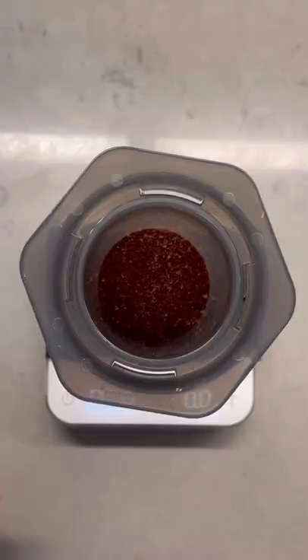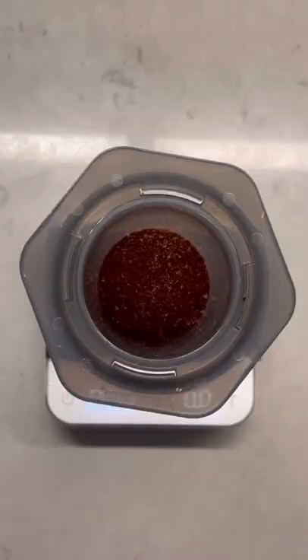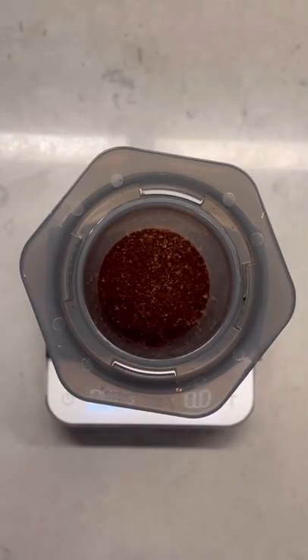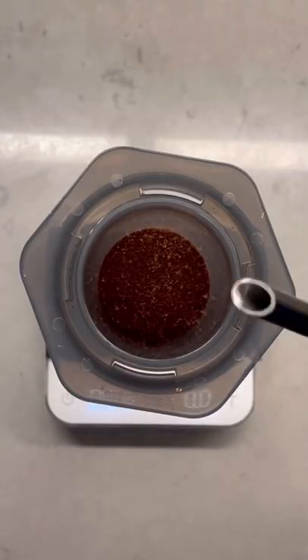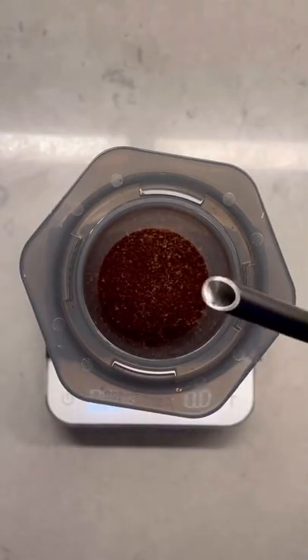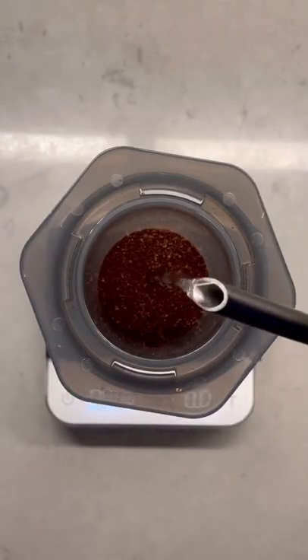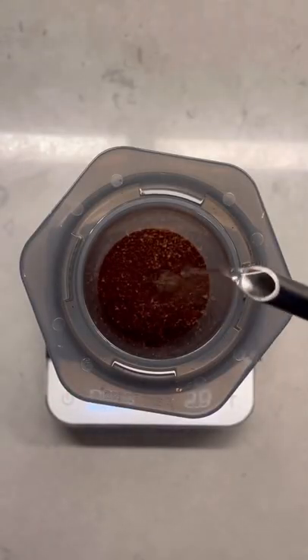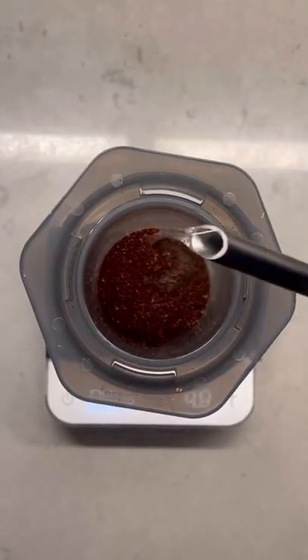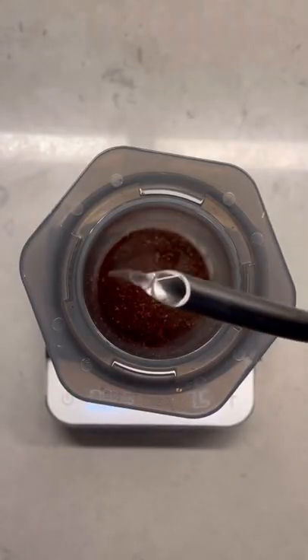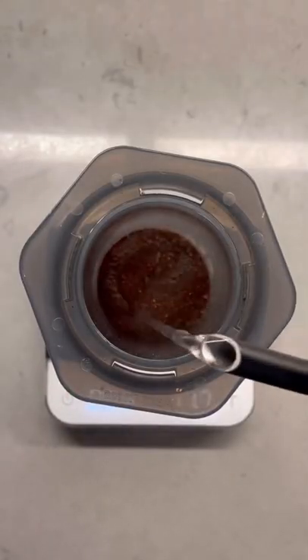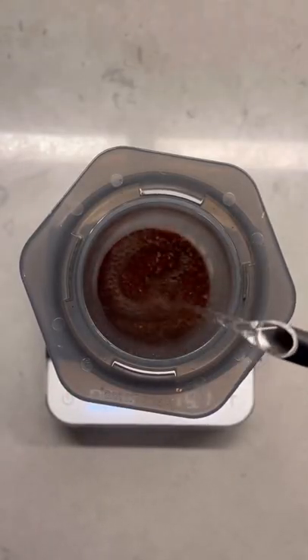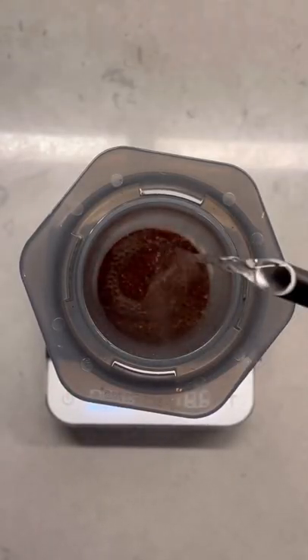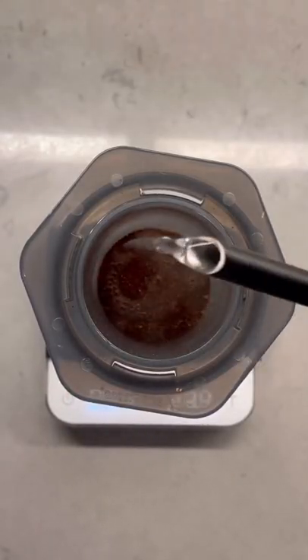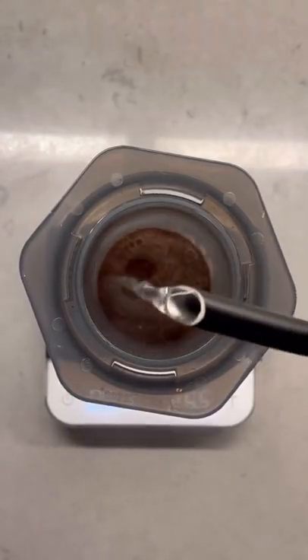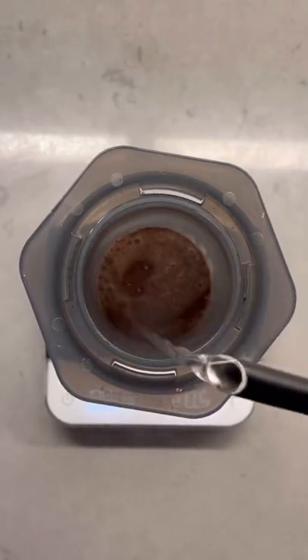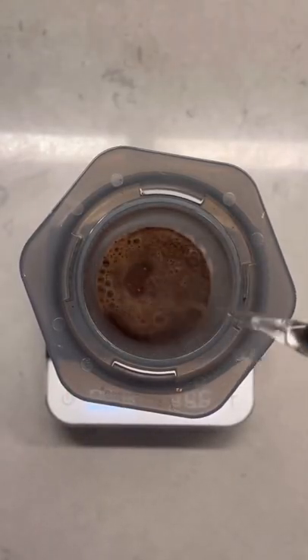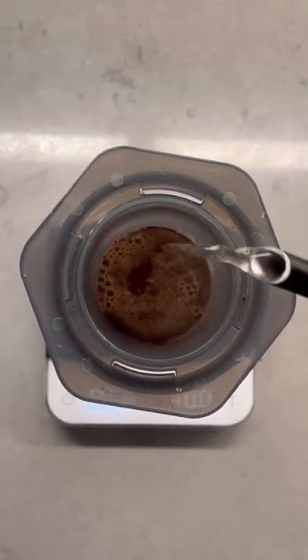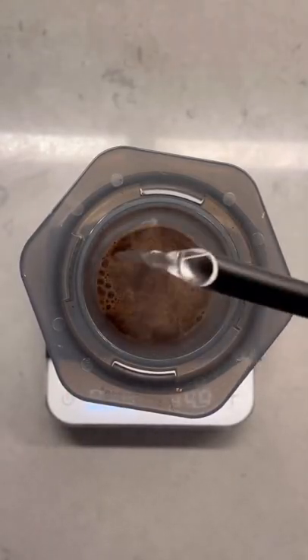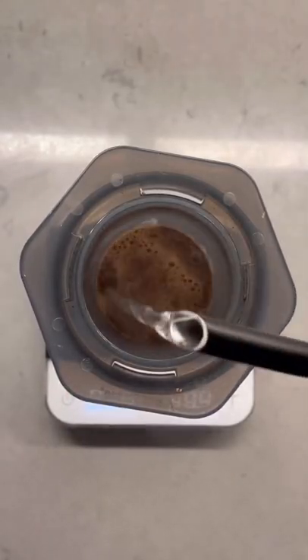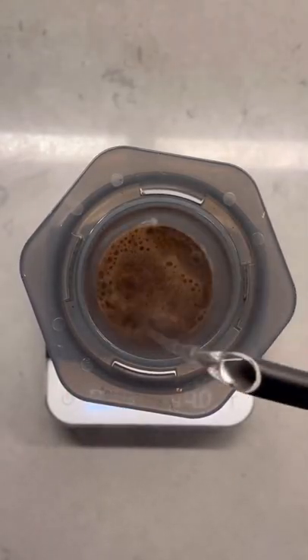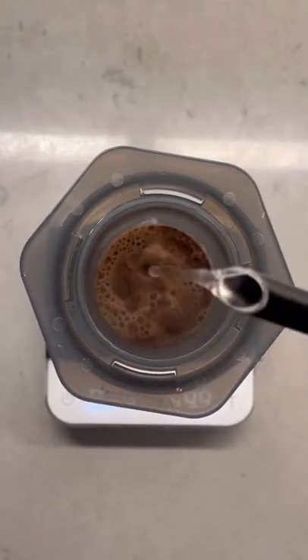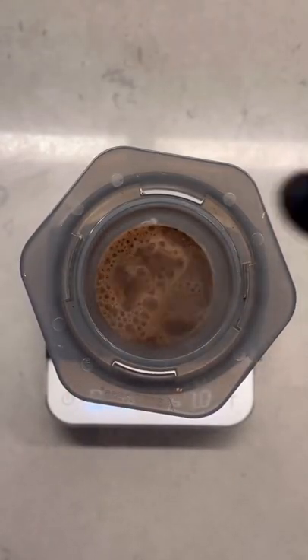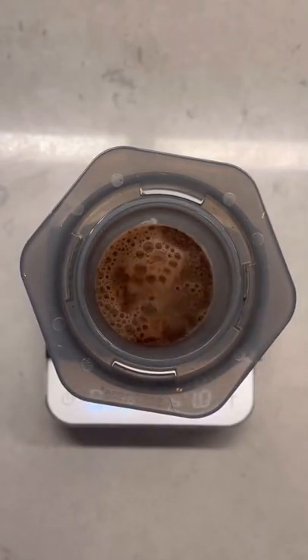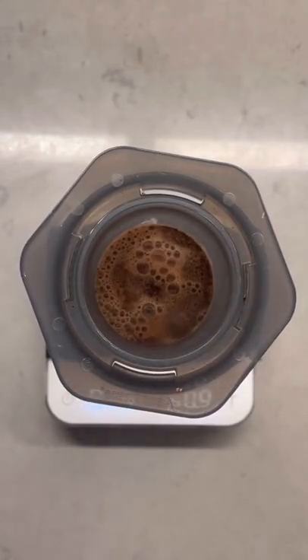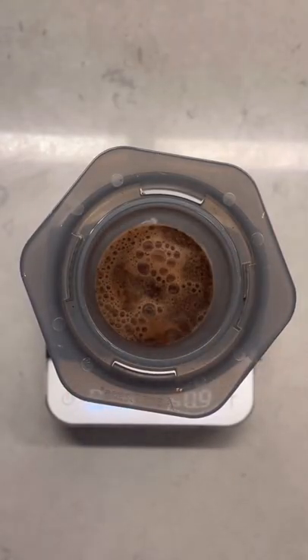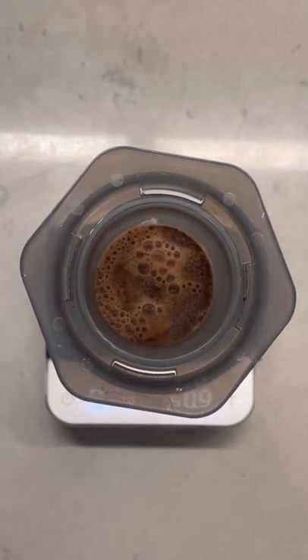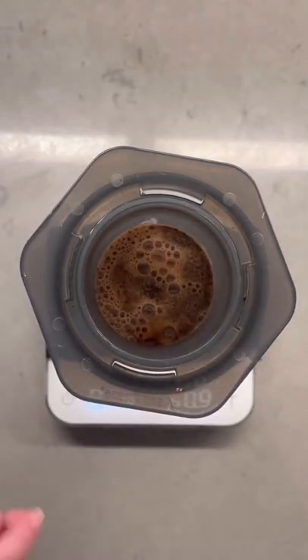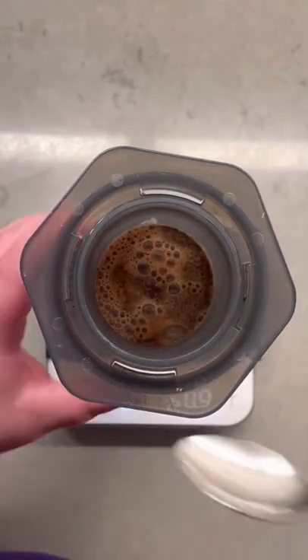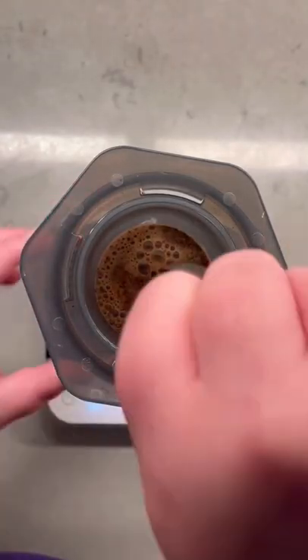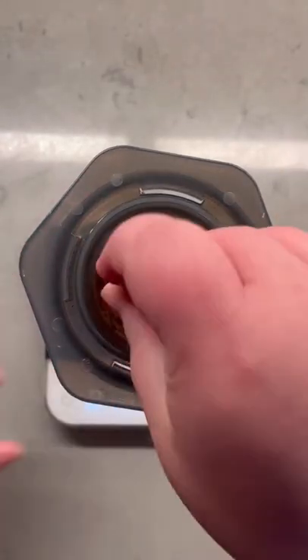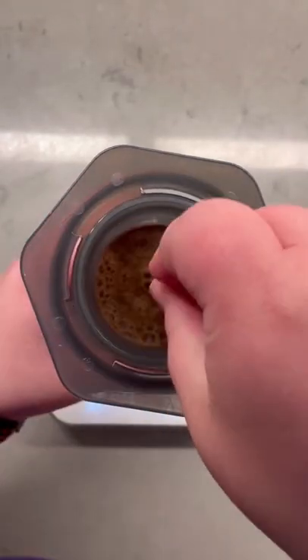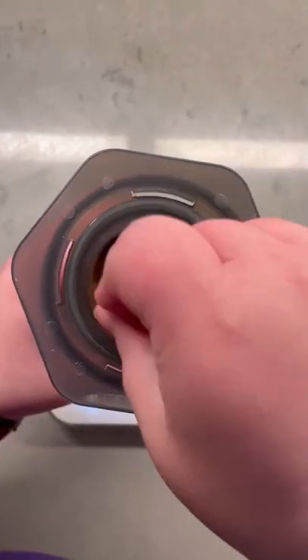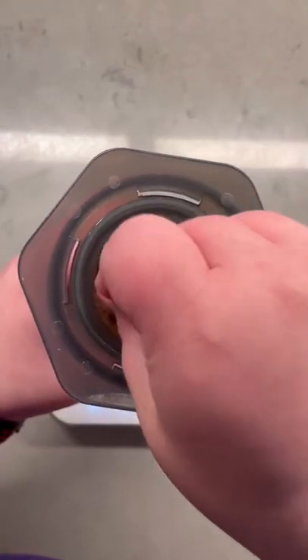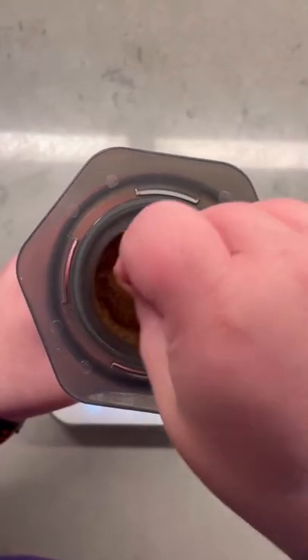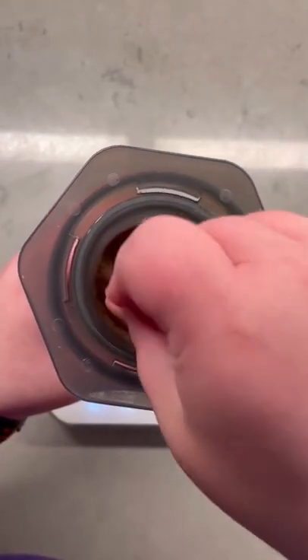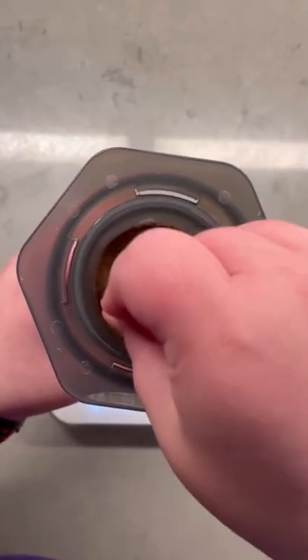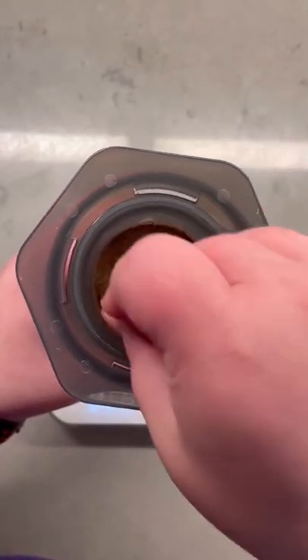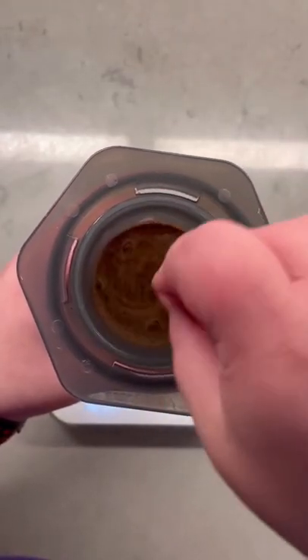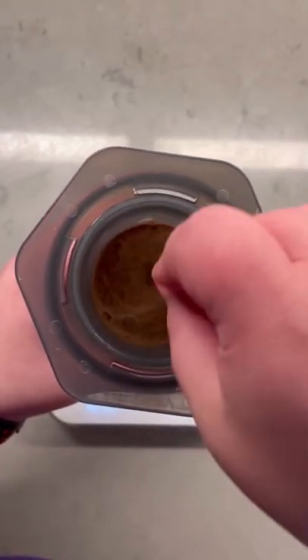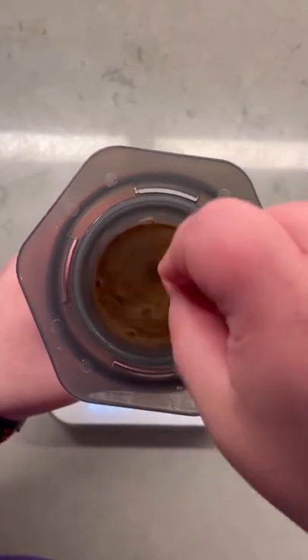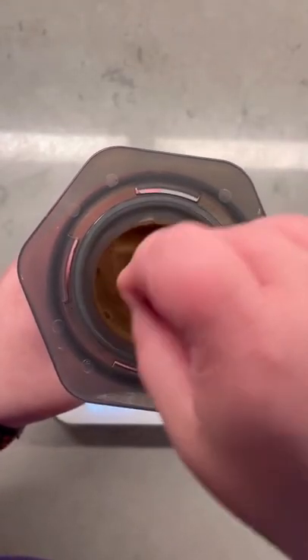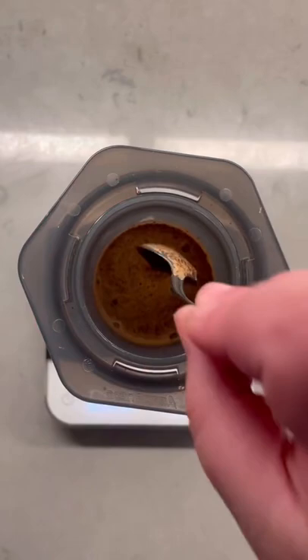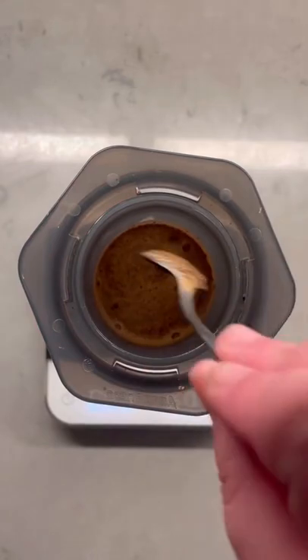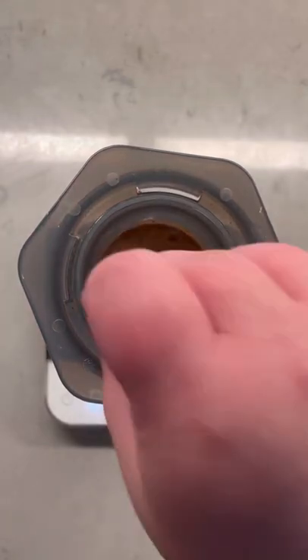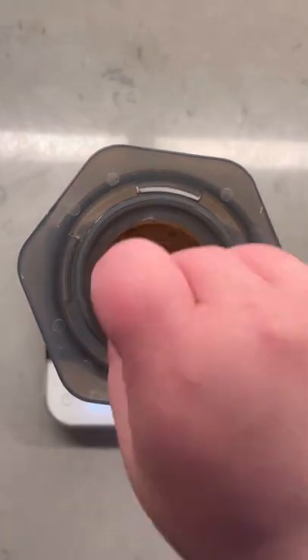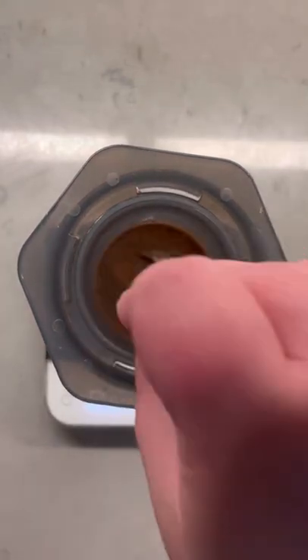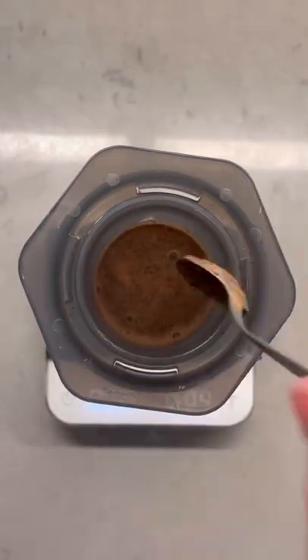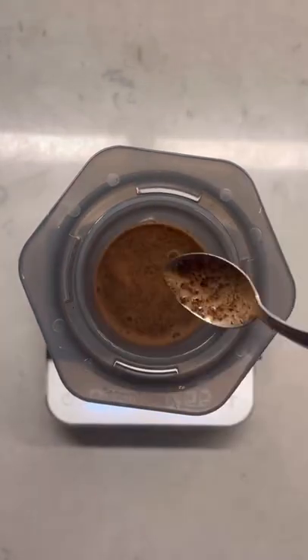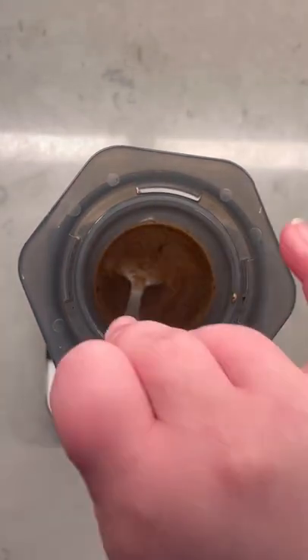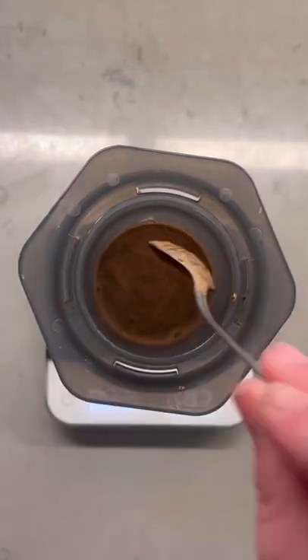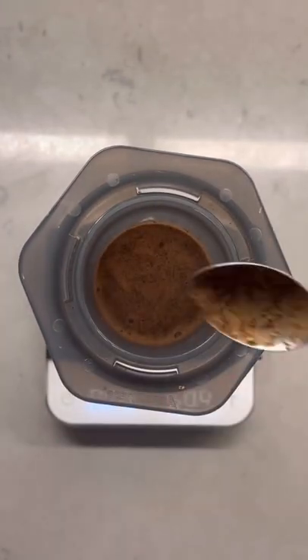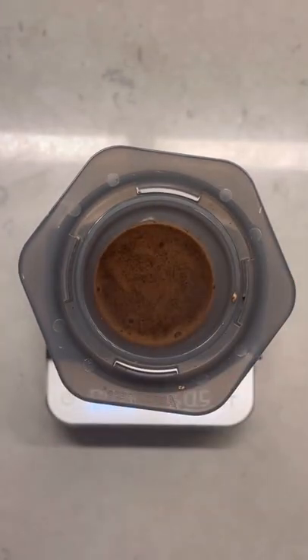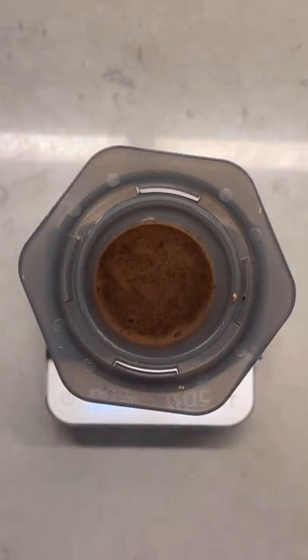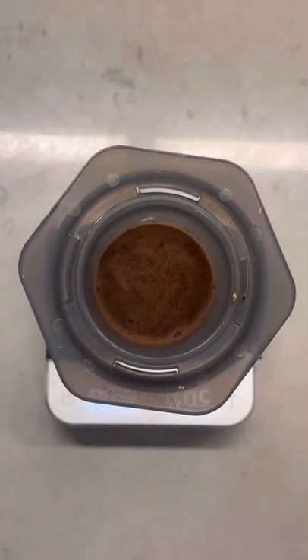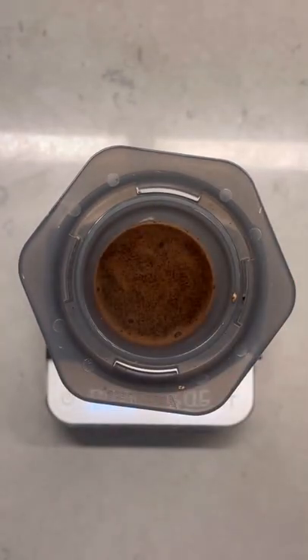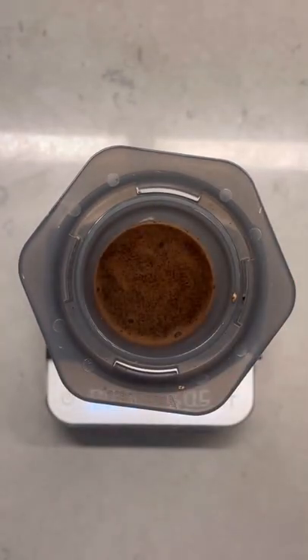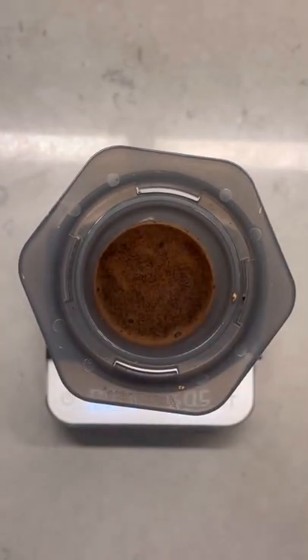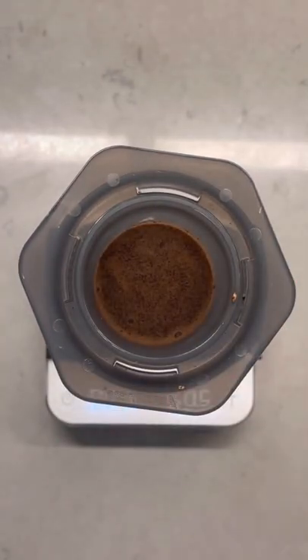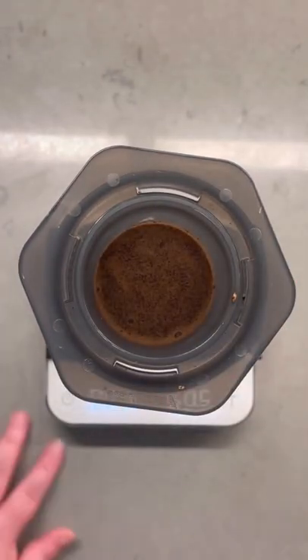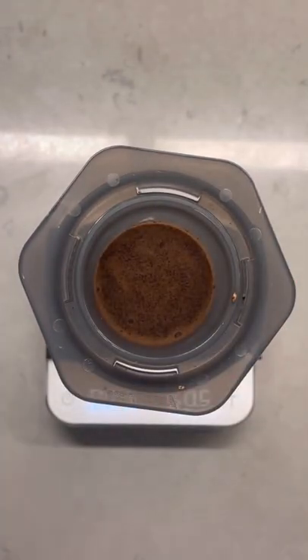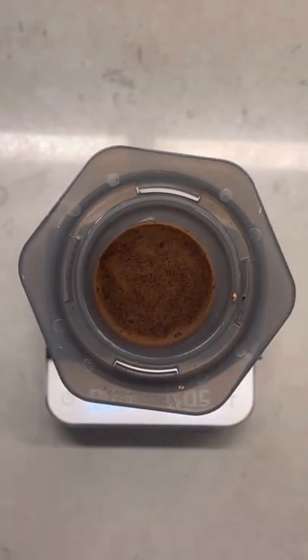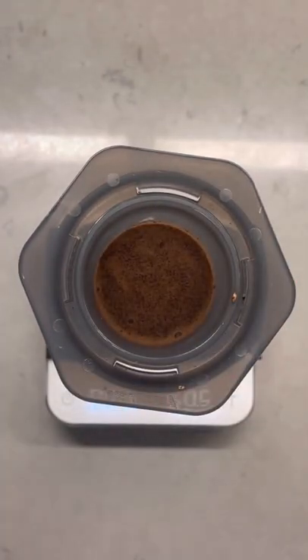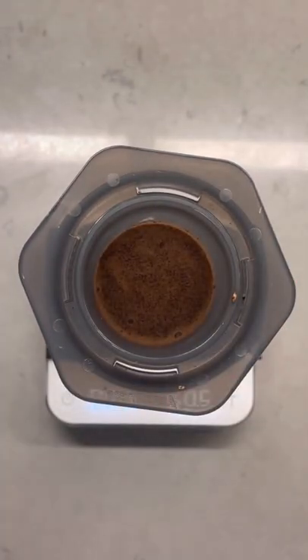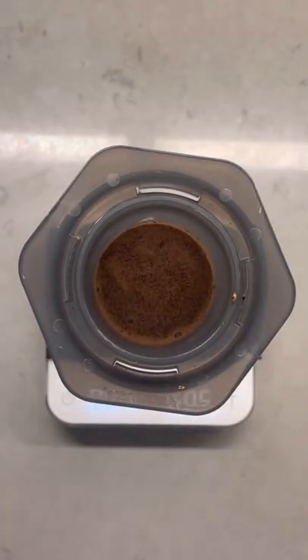For the first pour, I'm going to use 60 grams of water and then stir for 15 seconds. Then I'm going to let the coffee bloom for an additional 30 seconds.